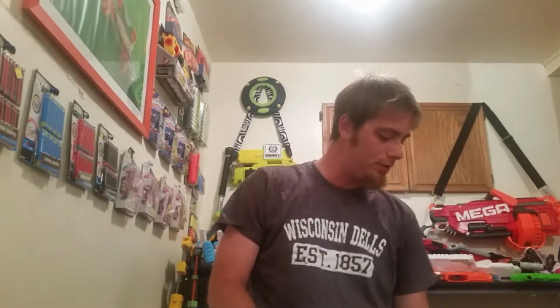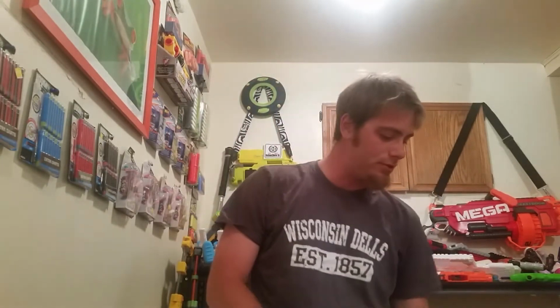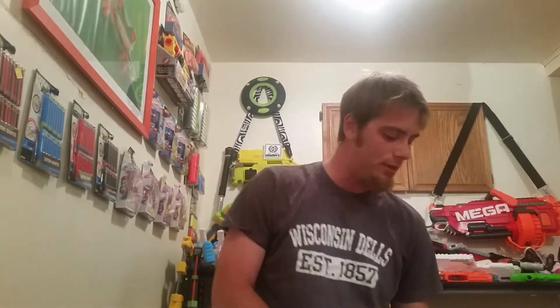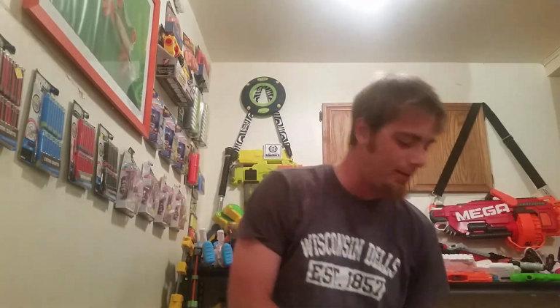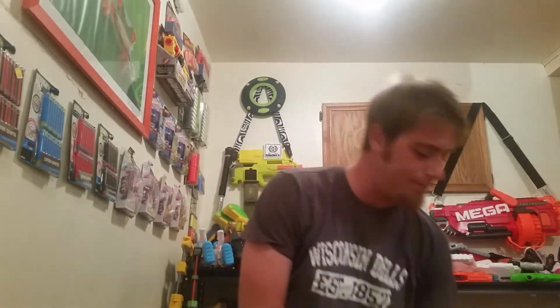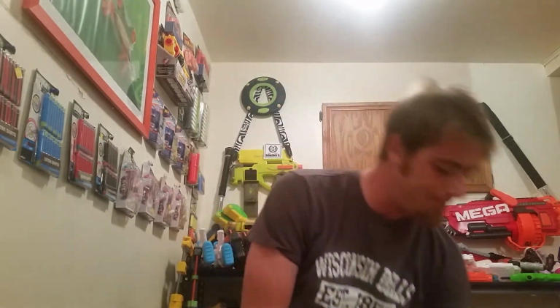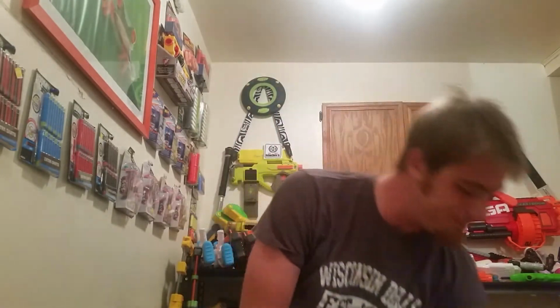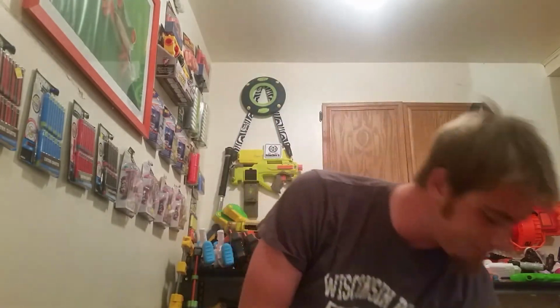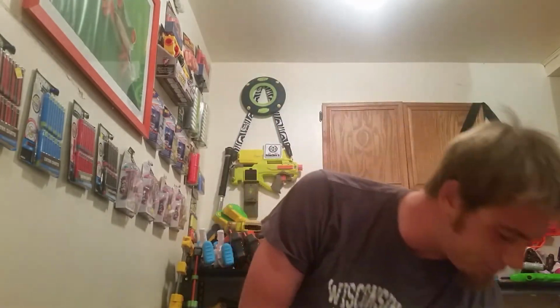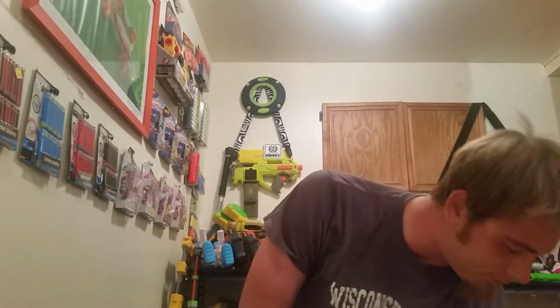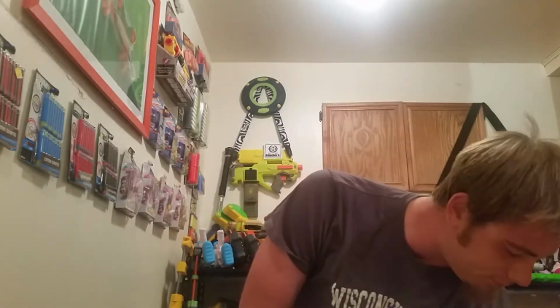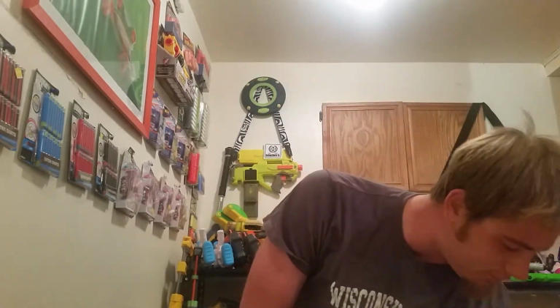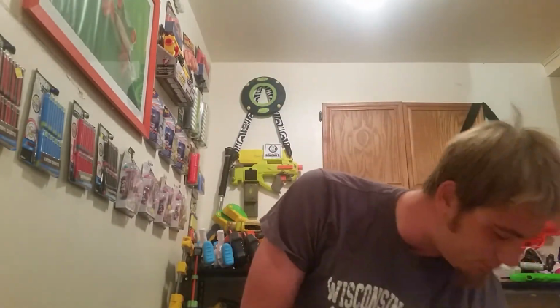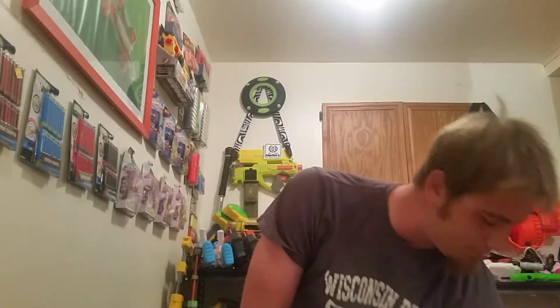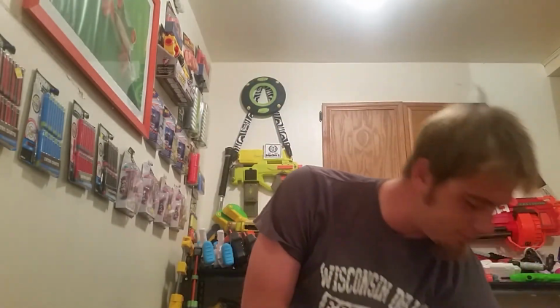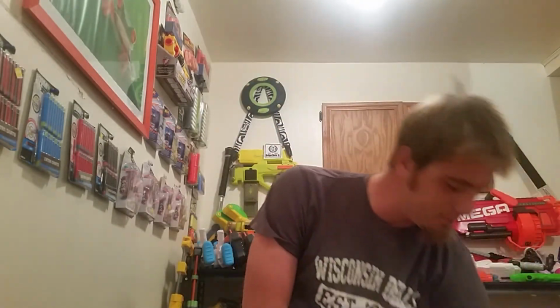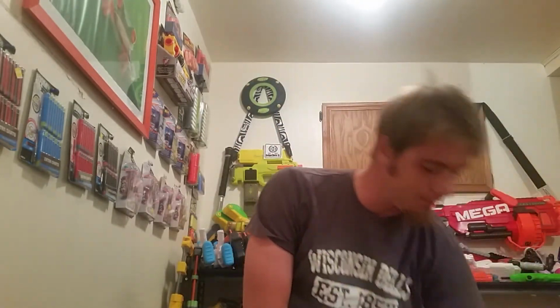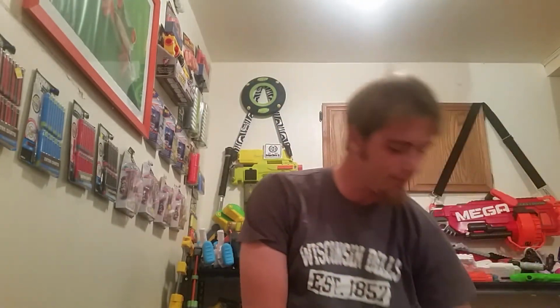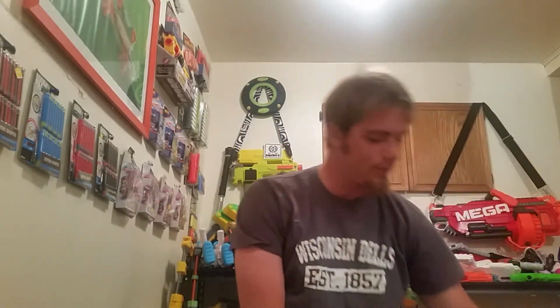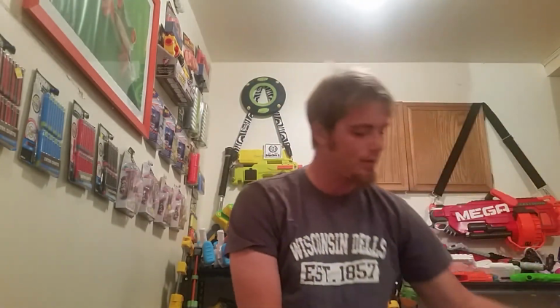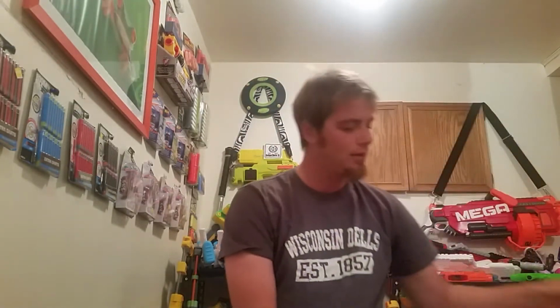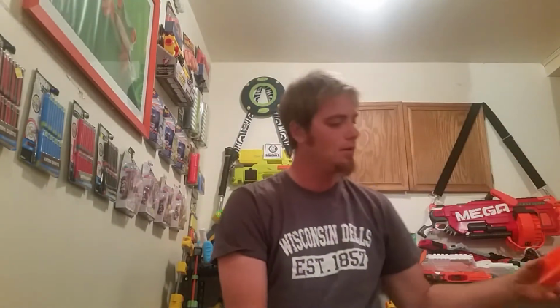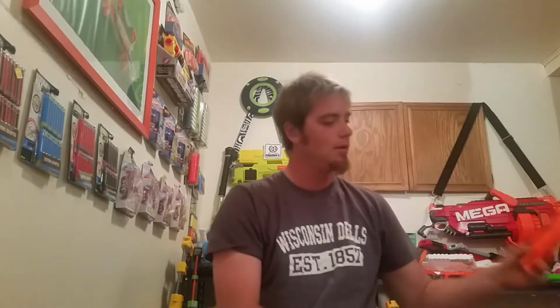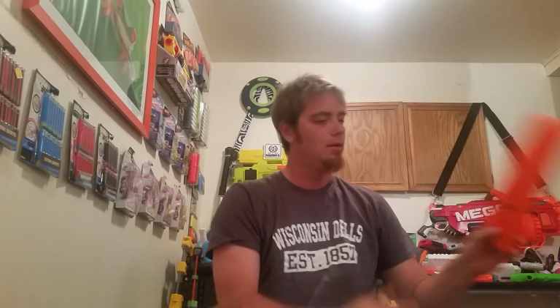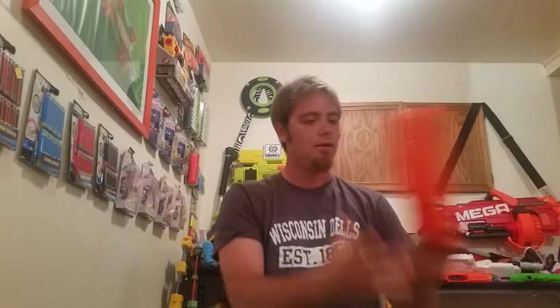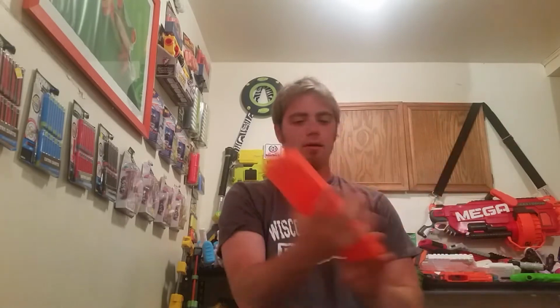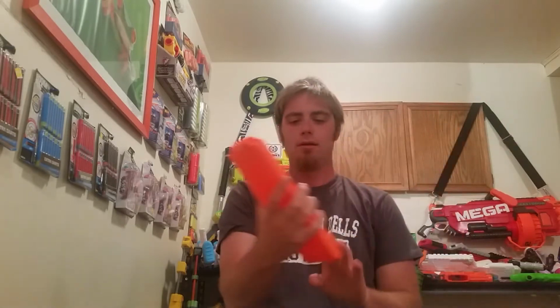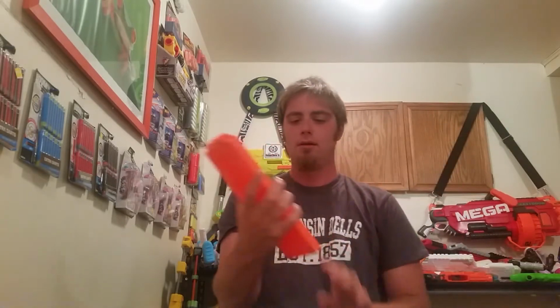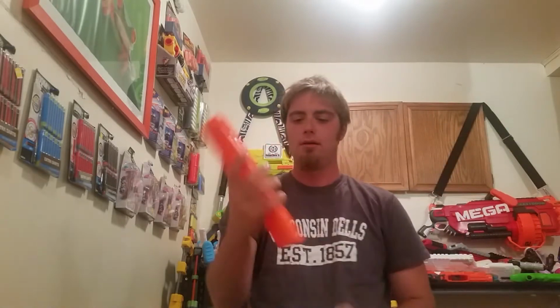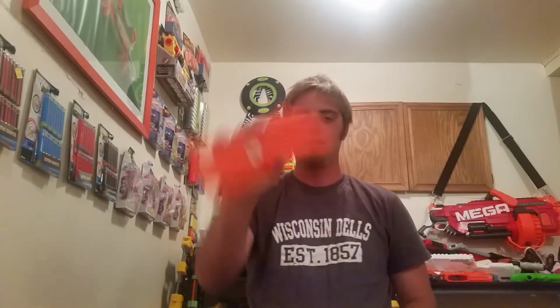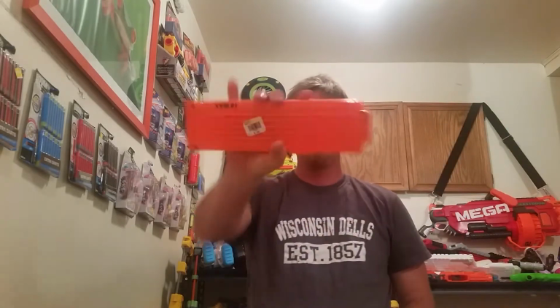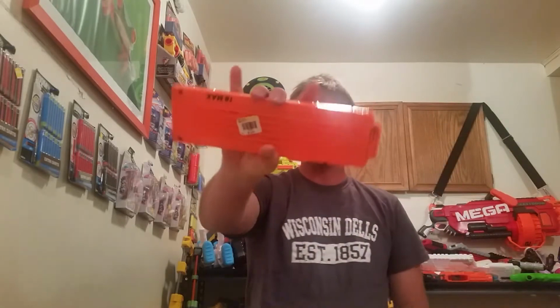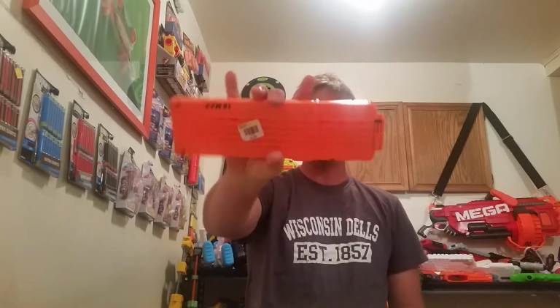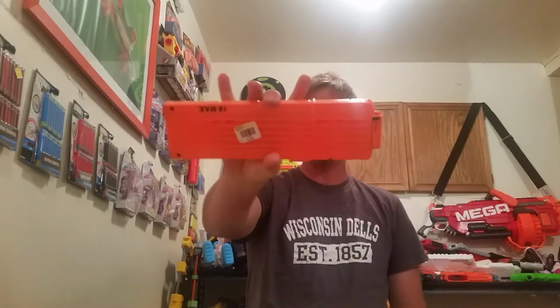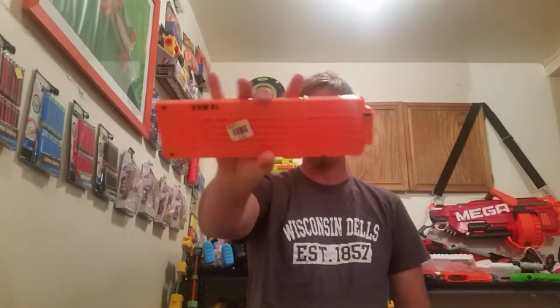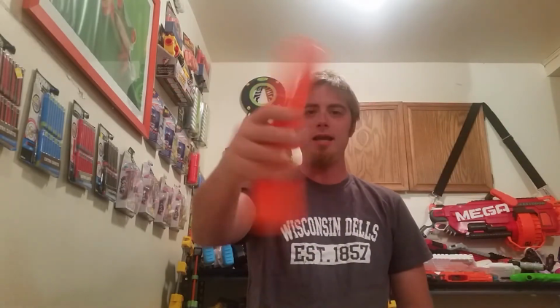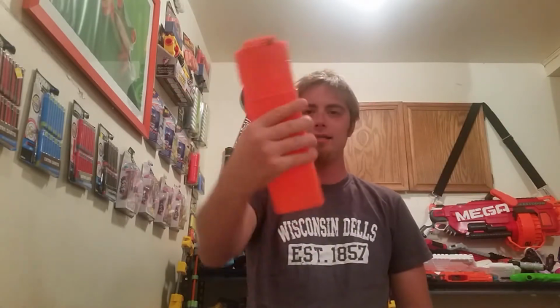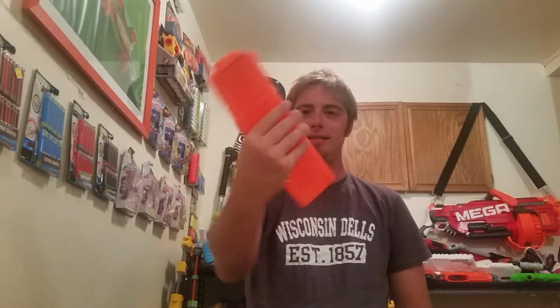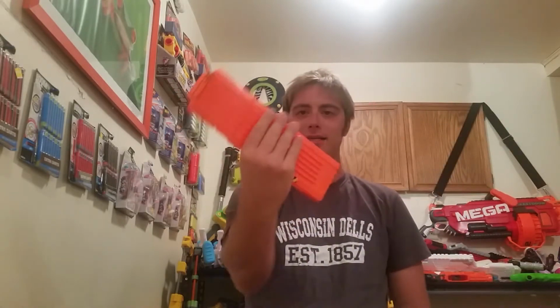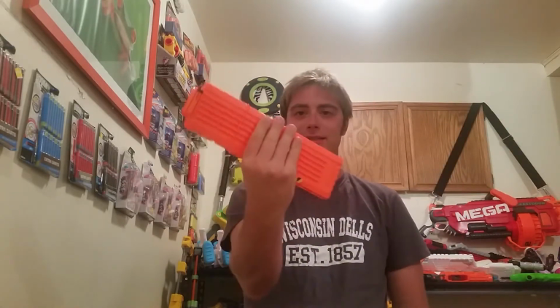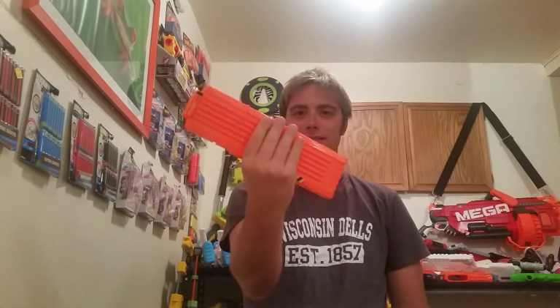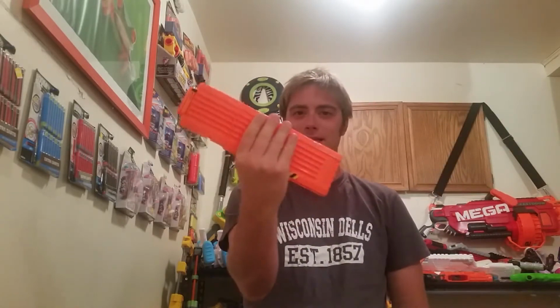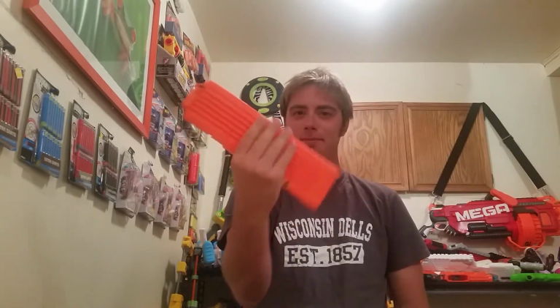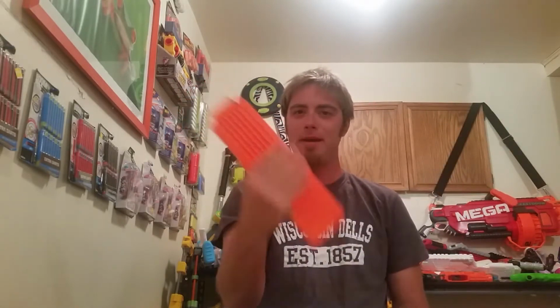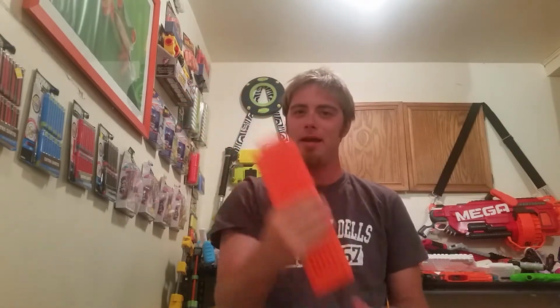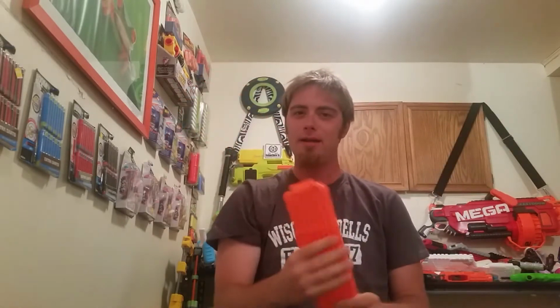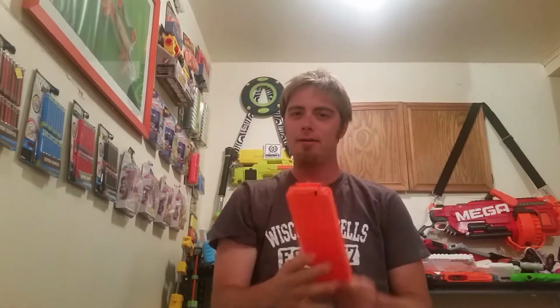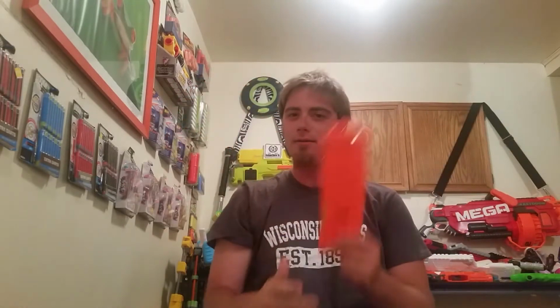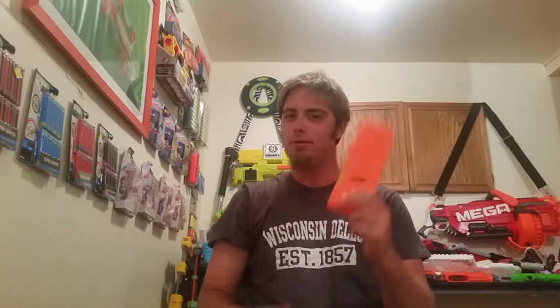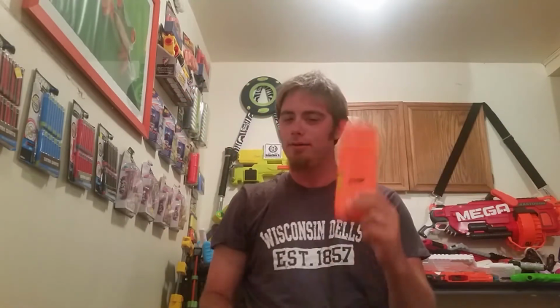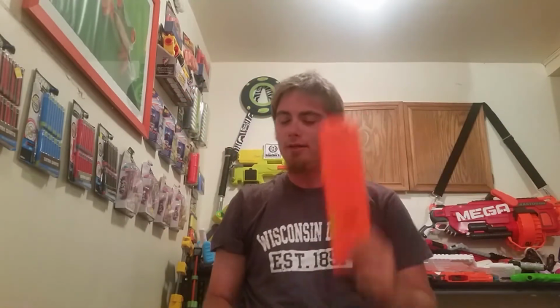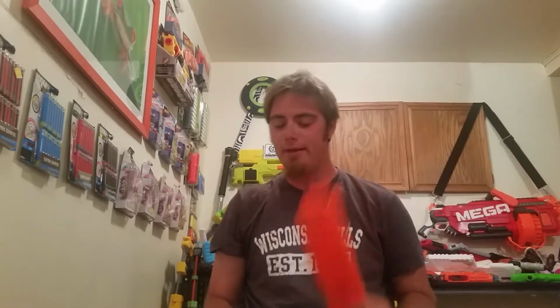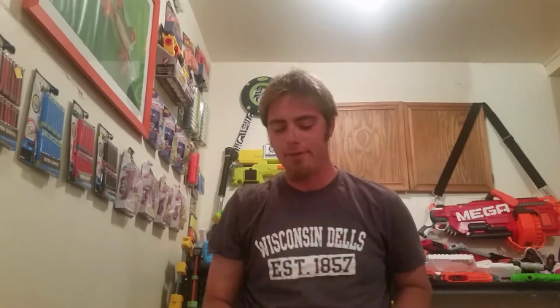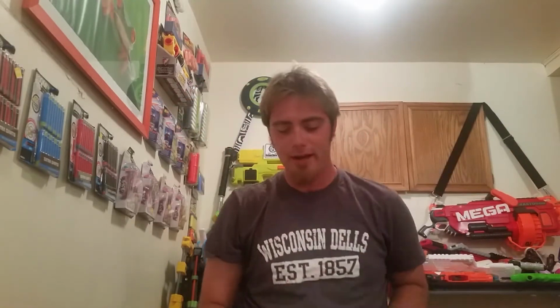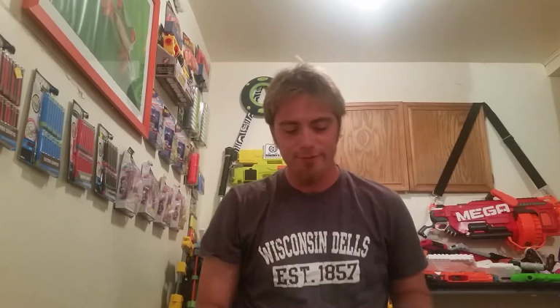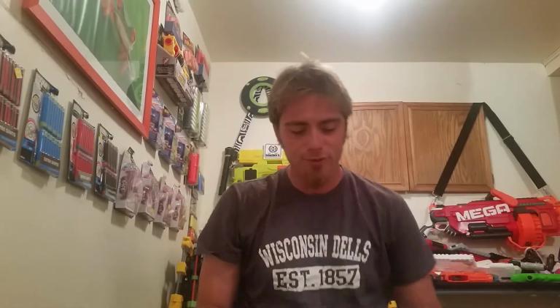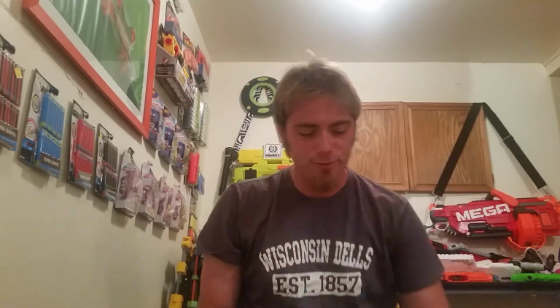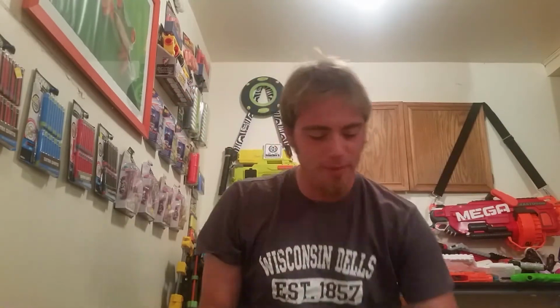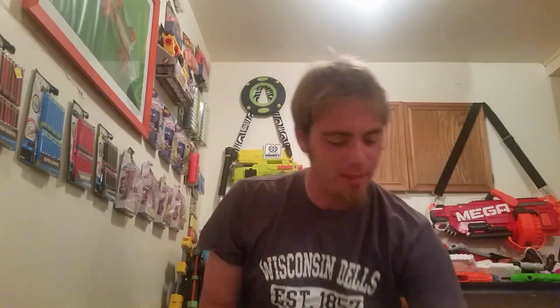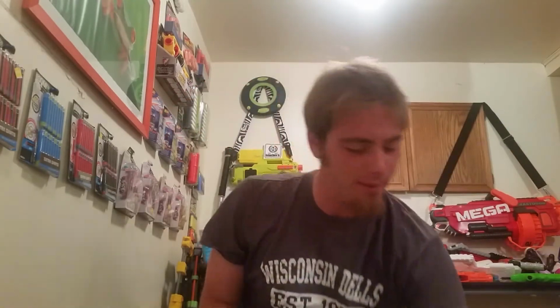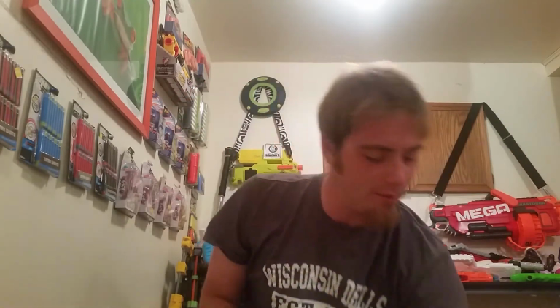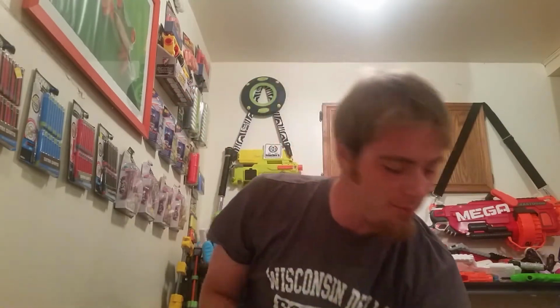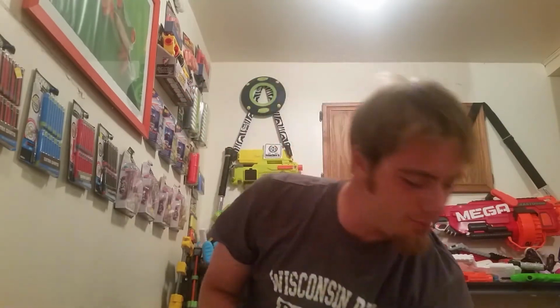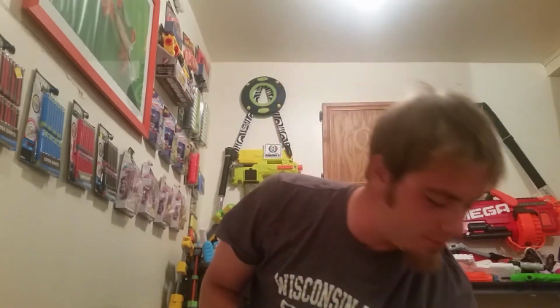First up, a nice 18-stick mag. You can never have too many of those.